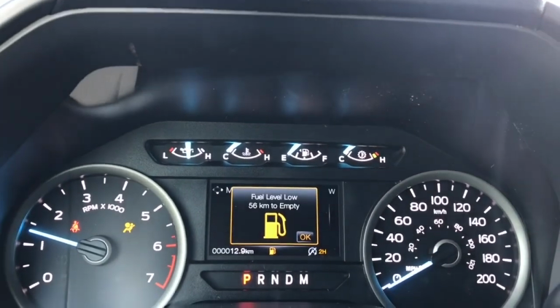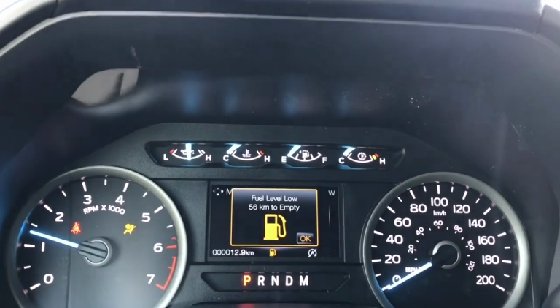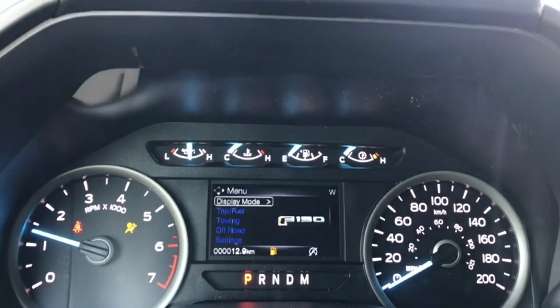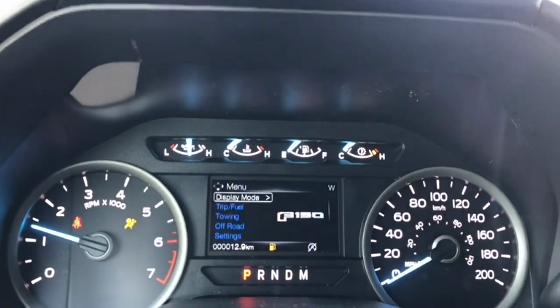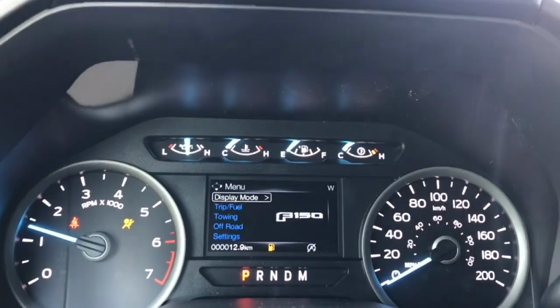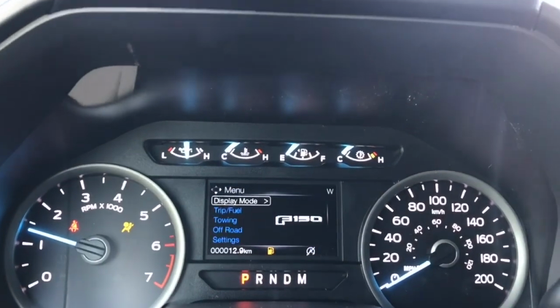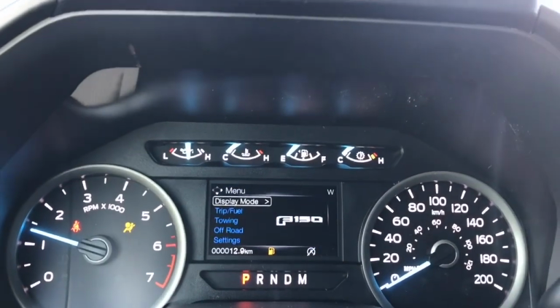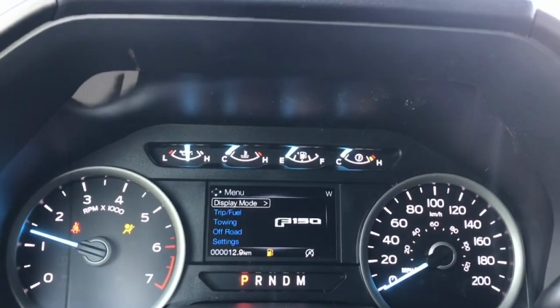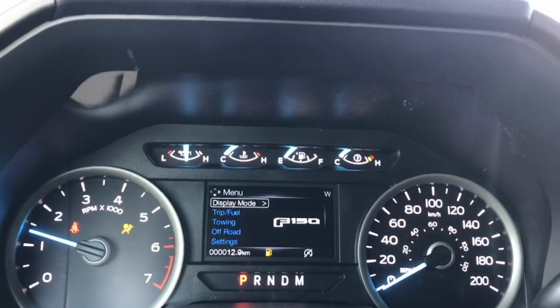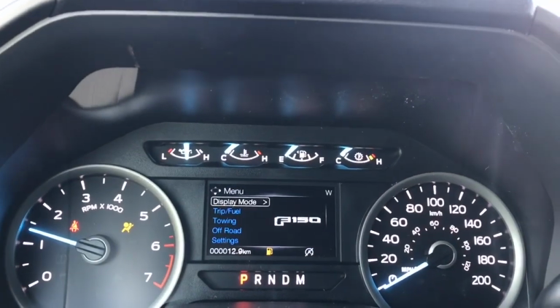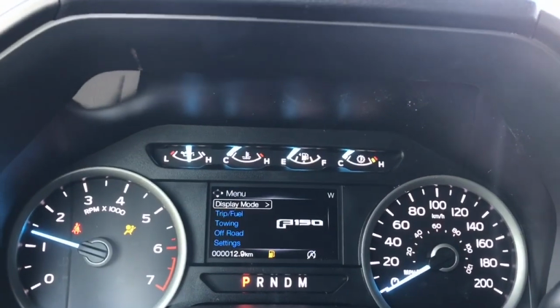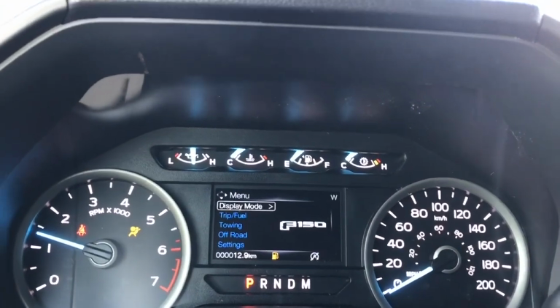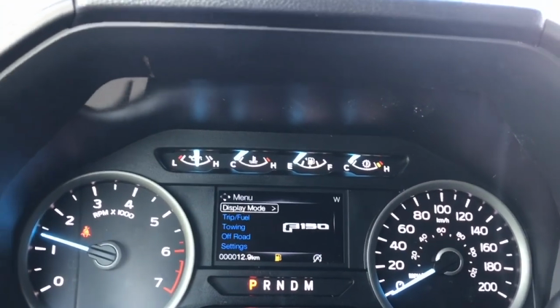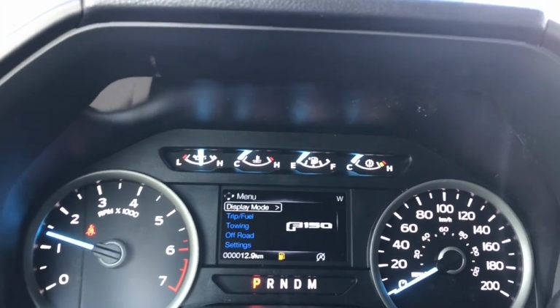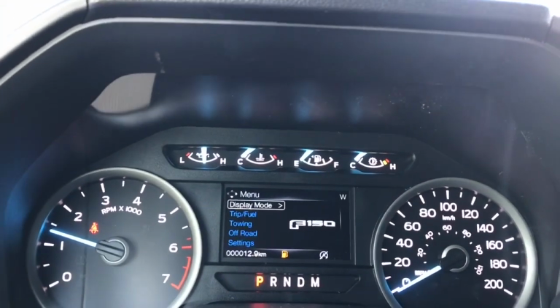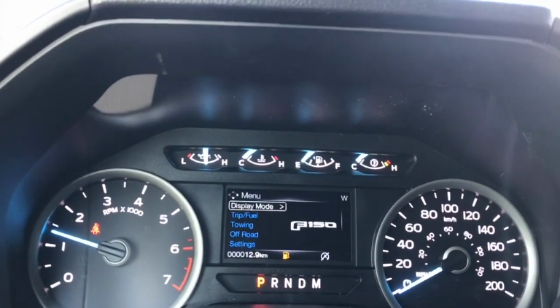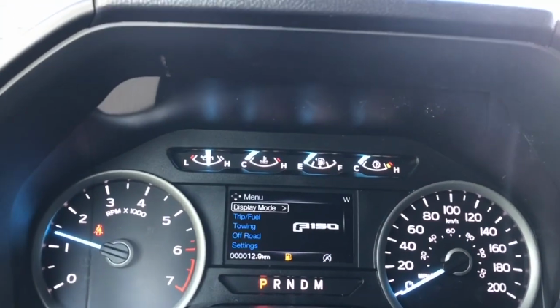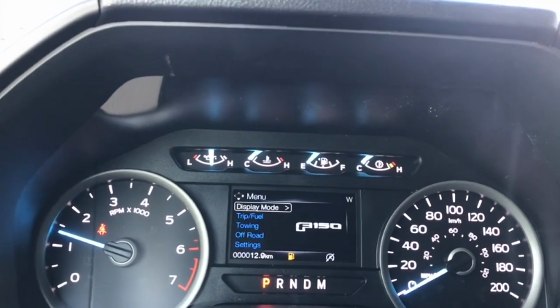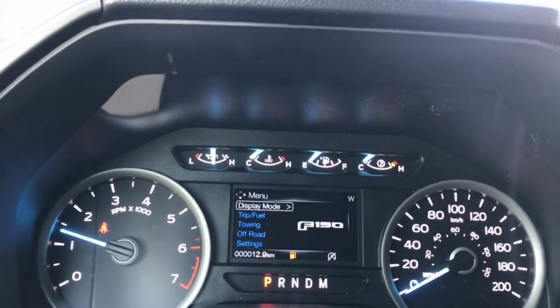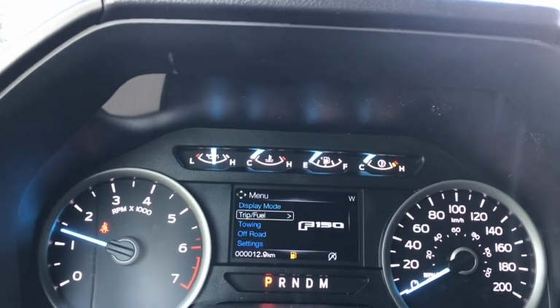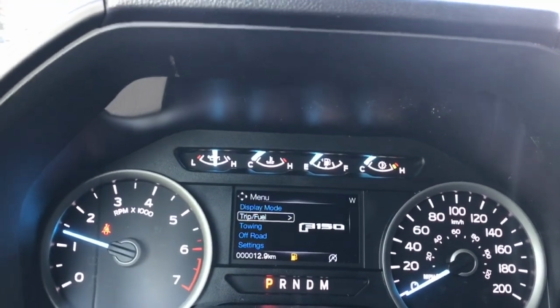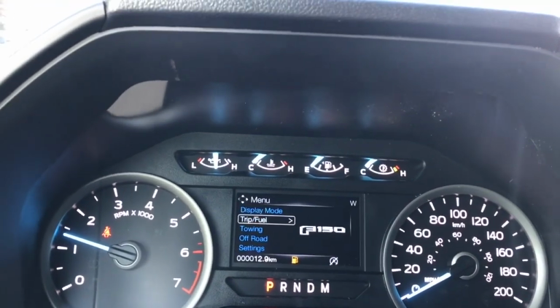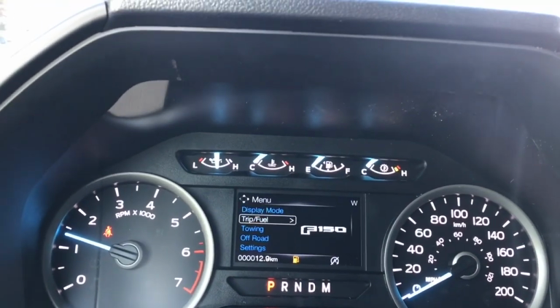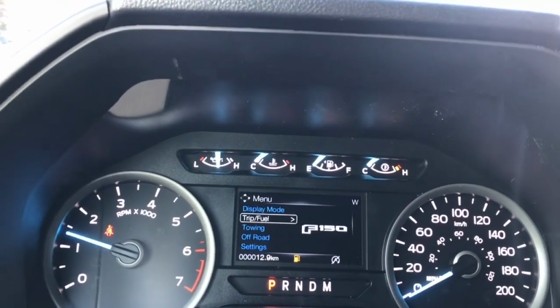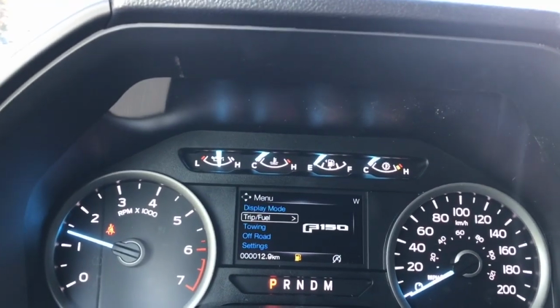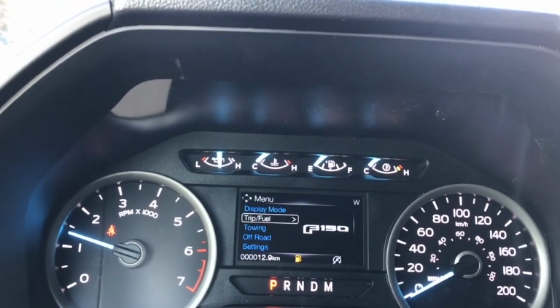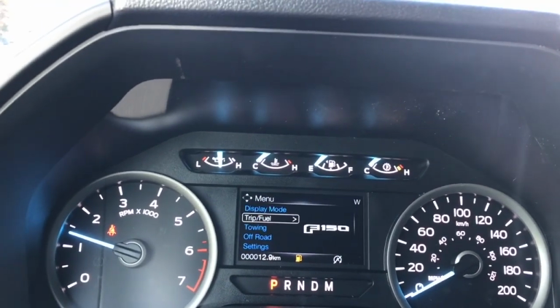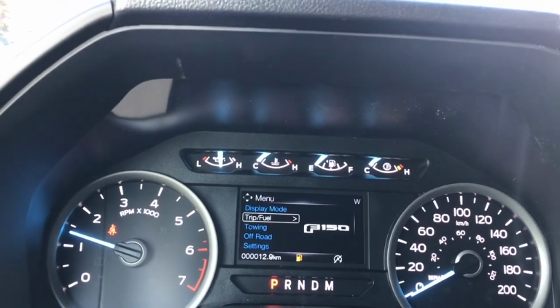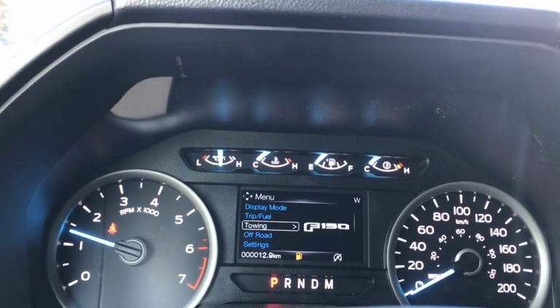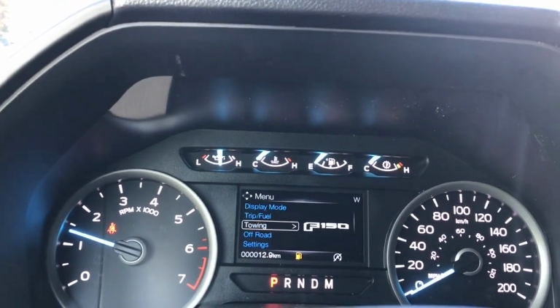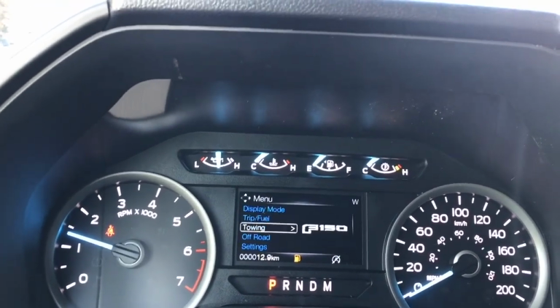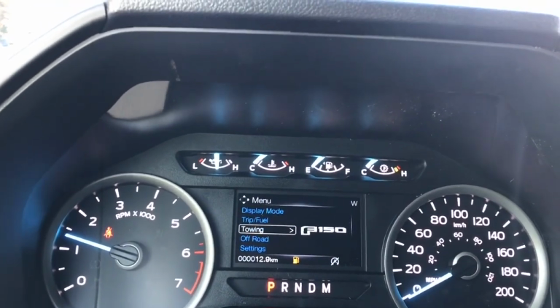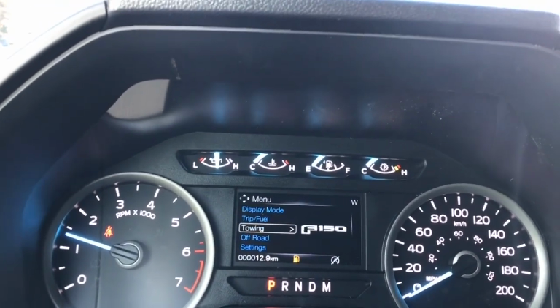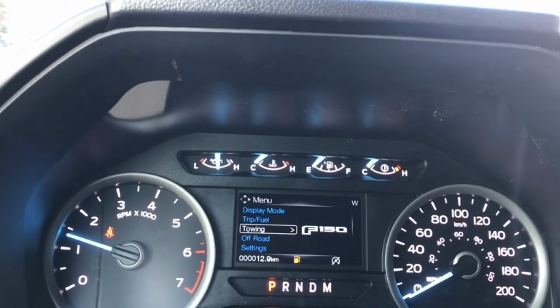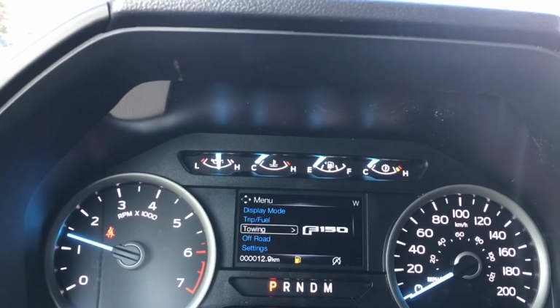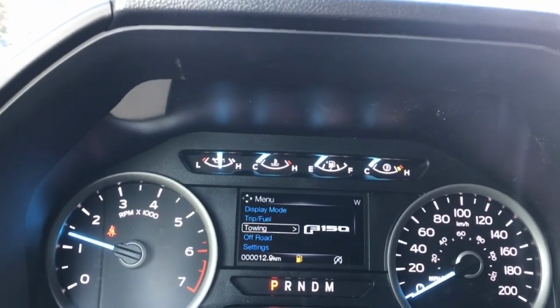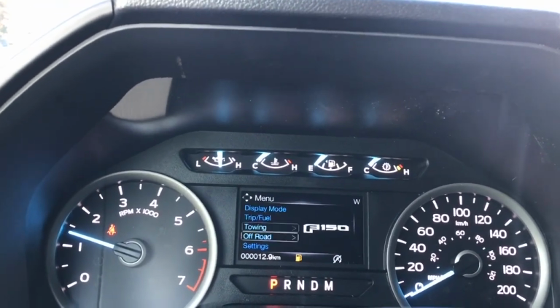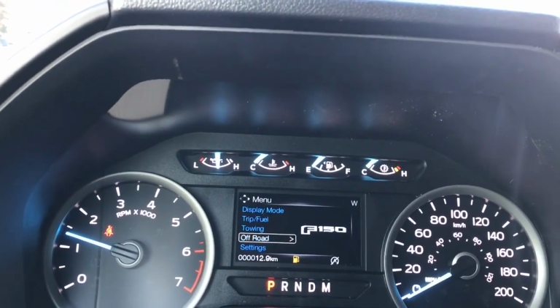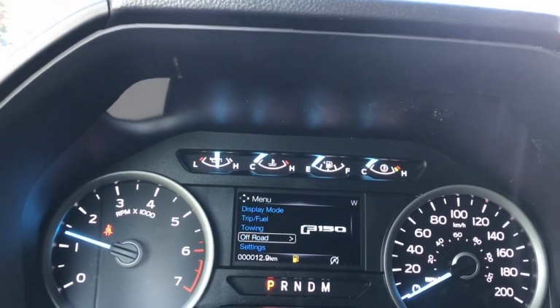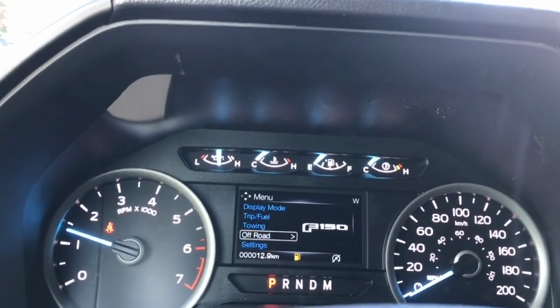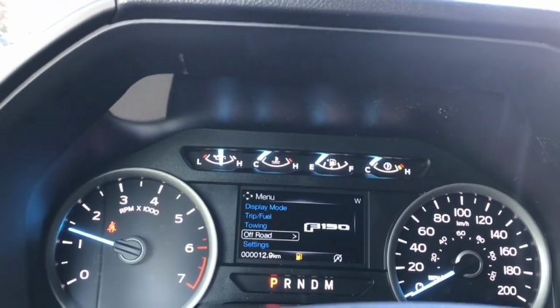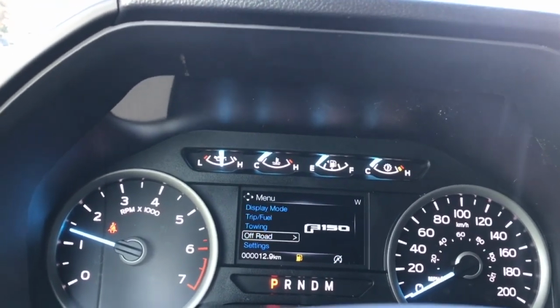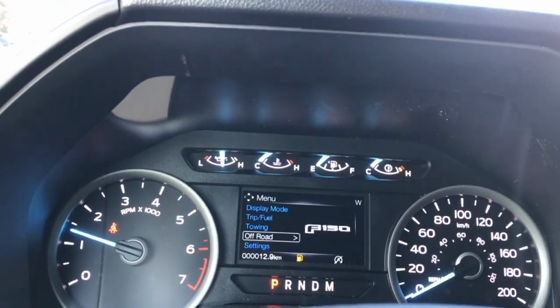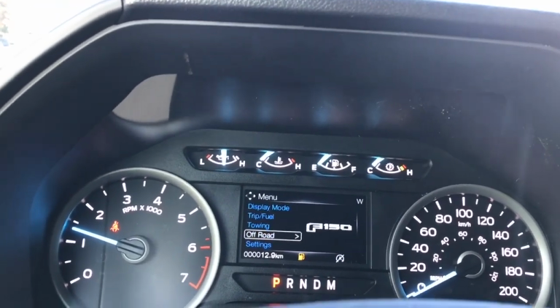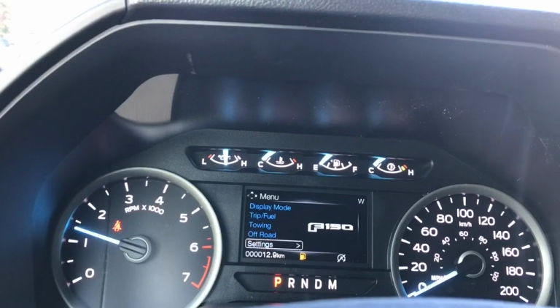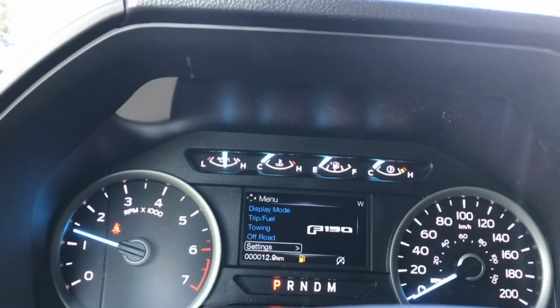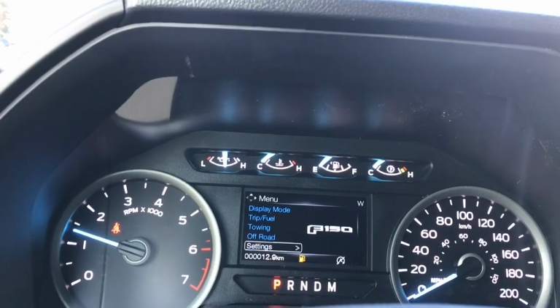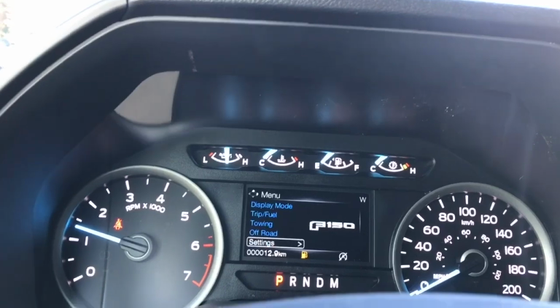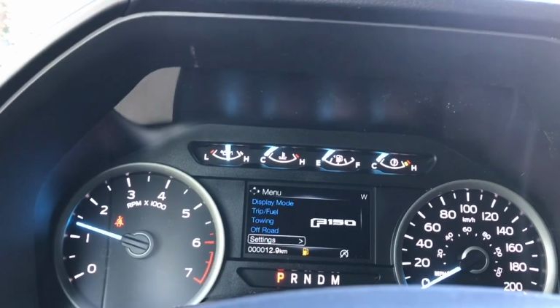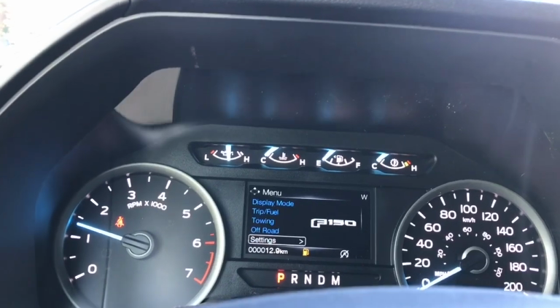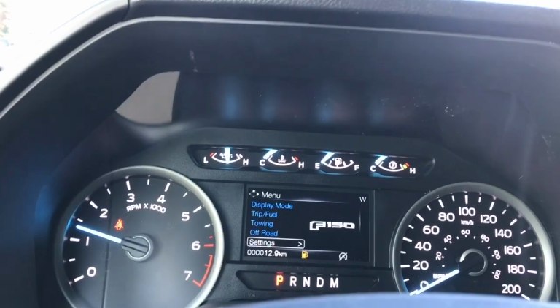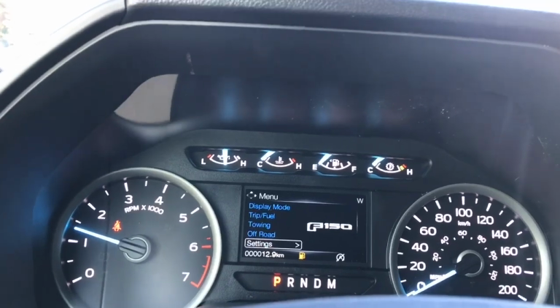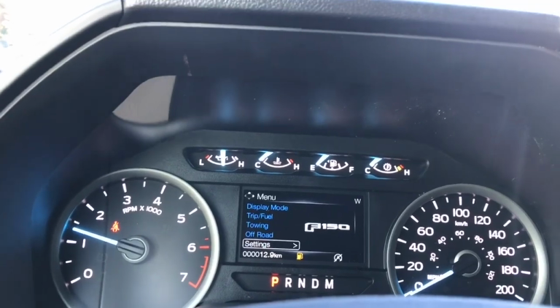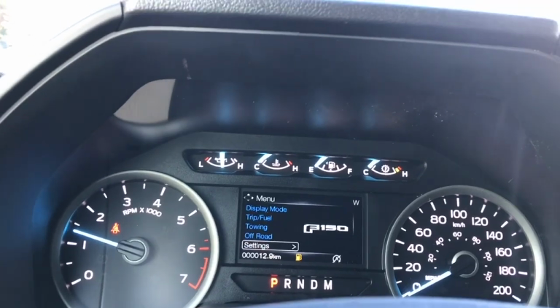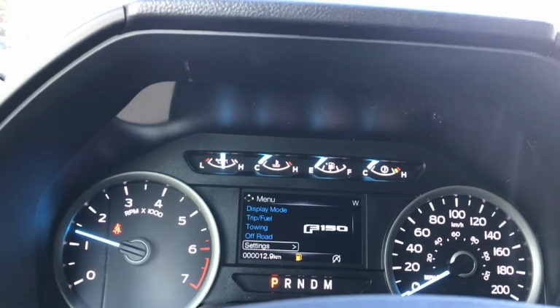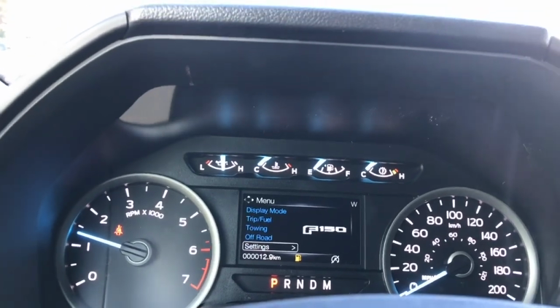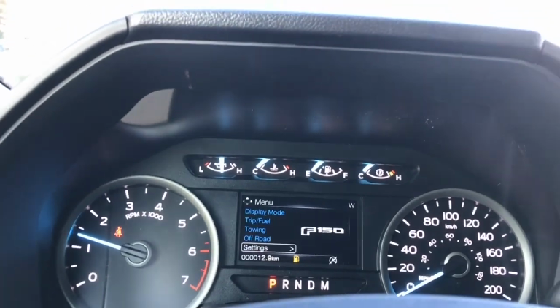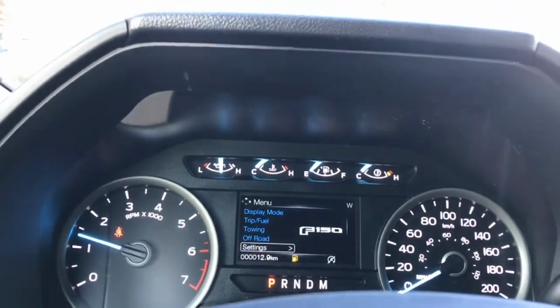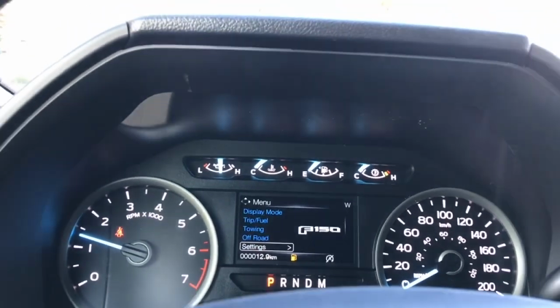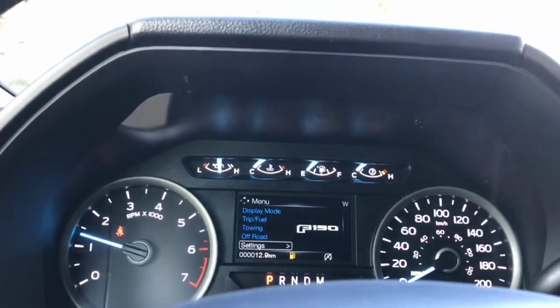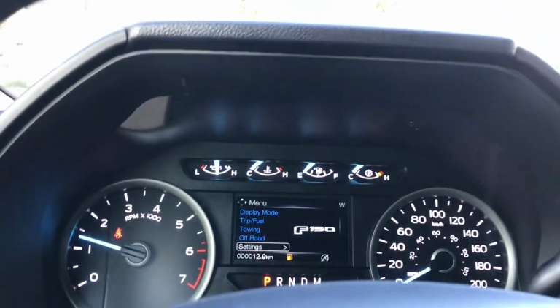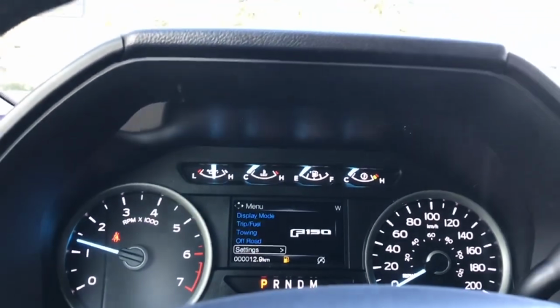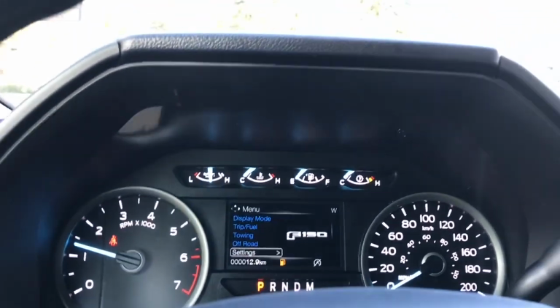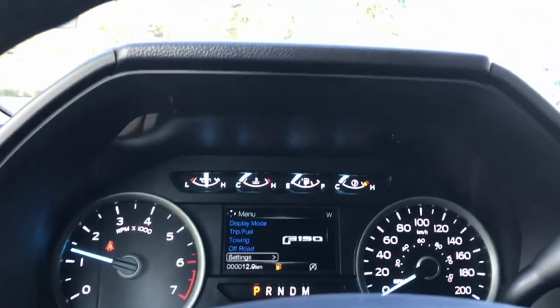Let's get in there — display mode, trip fuel, towing, off-road, settings — and these all have sub-menus.